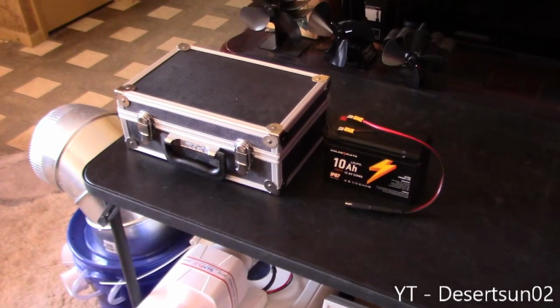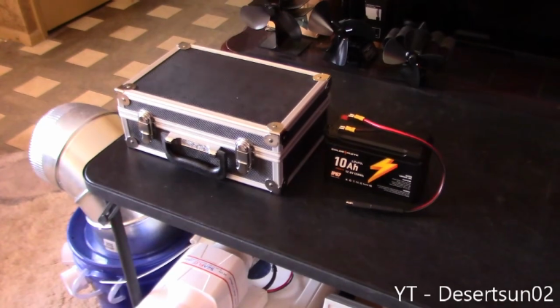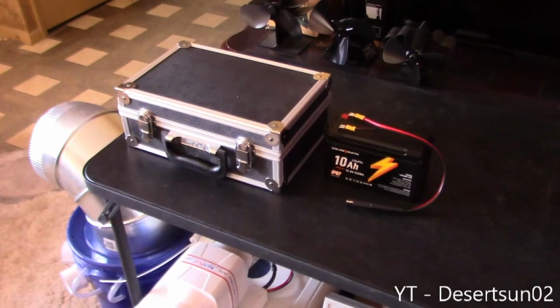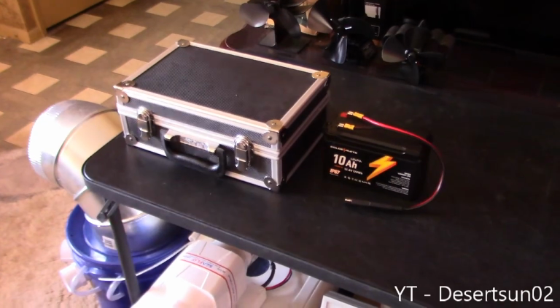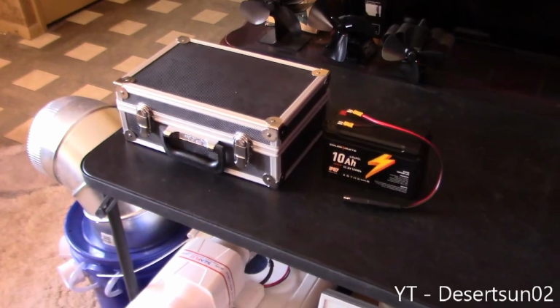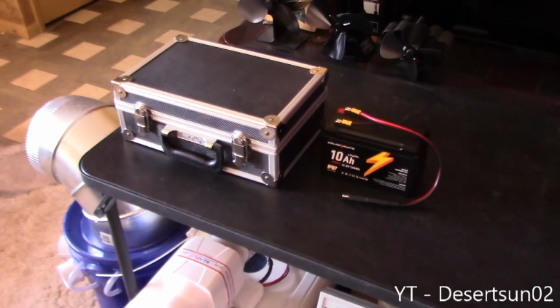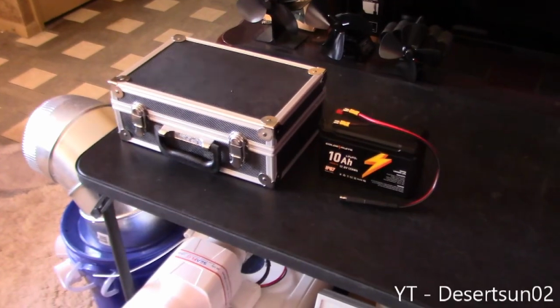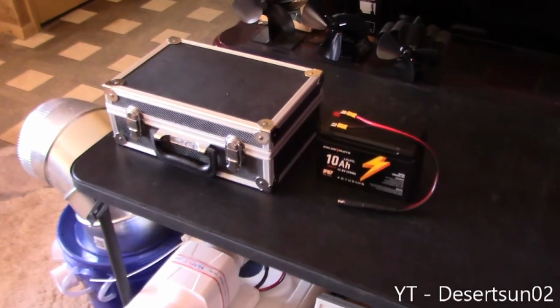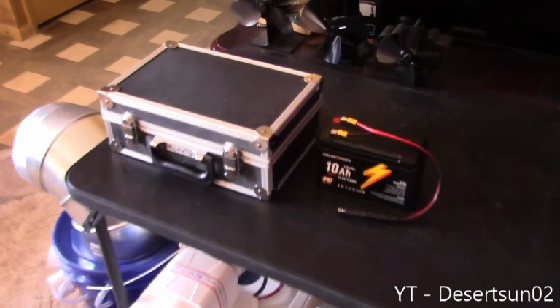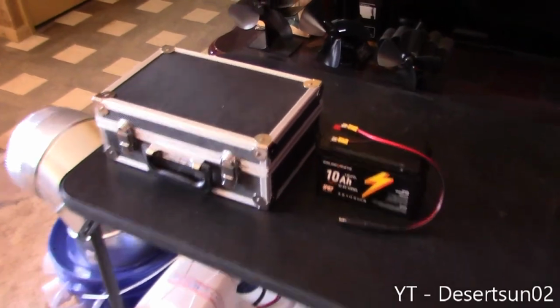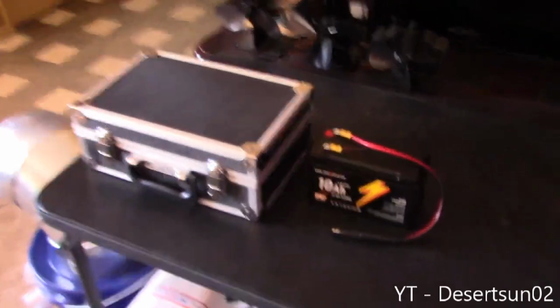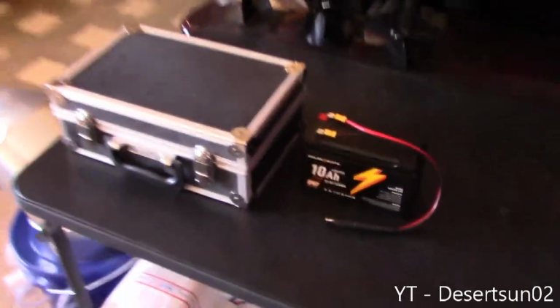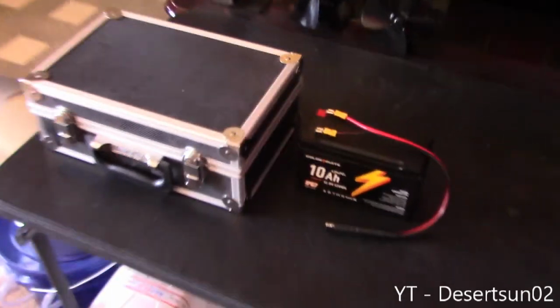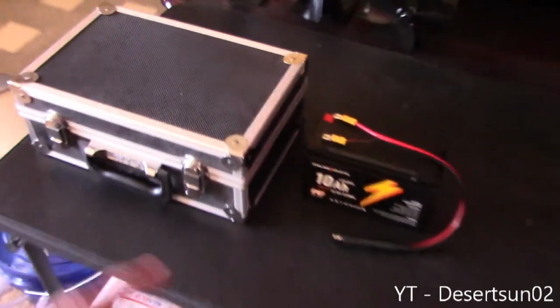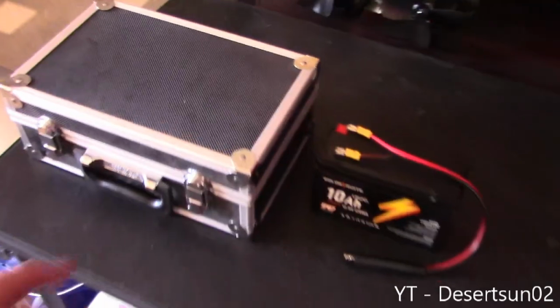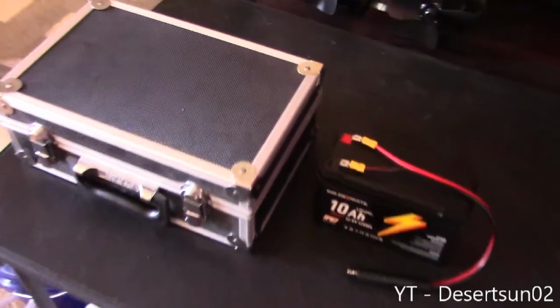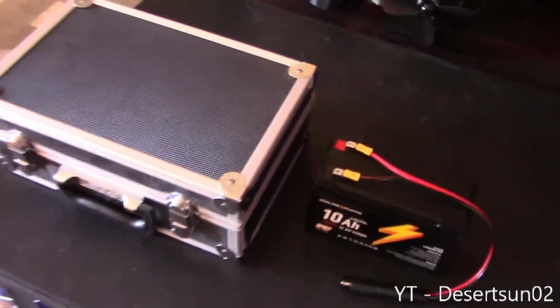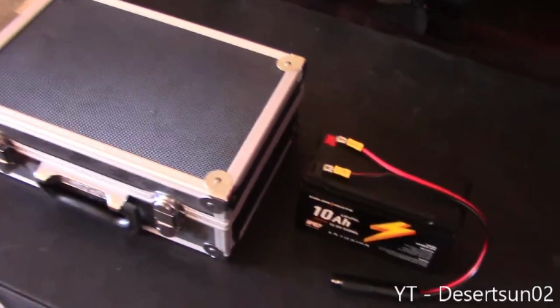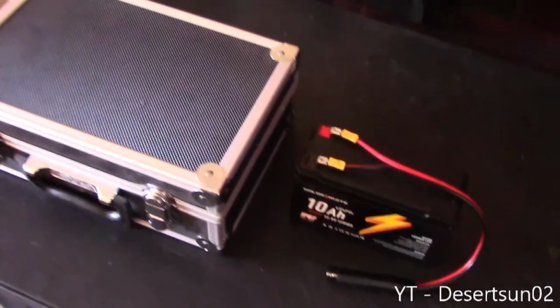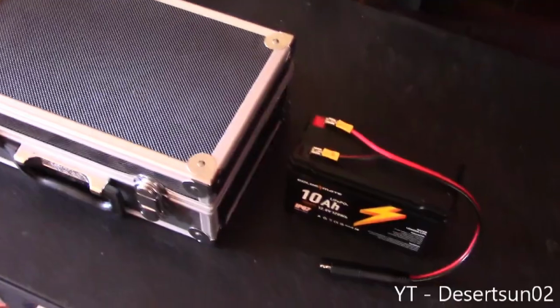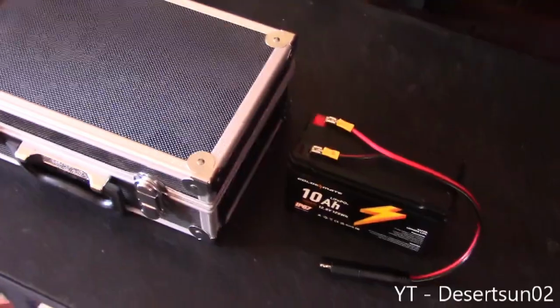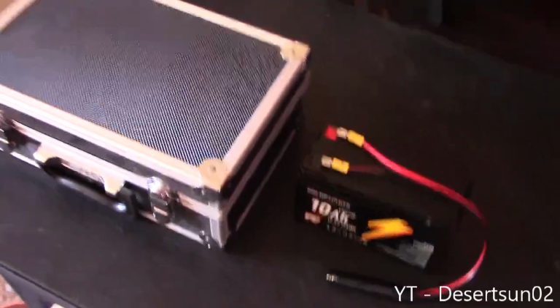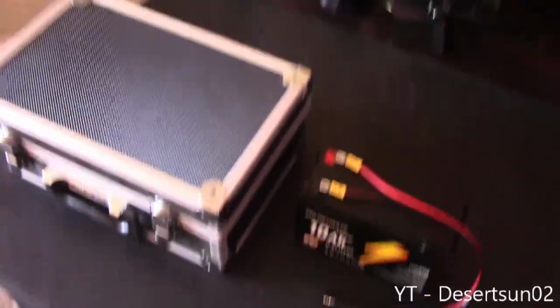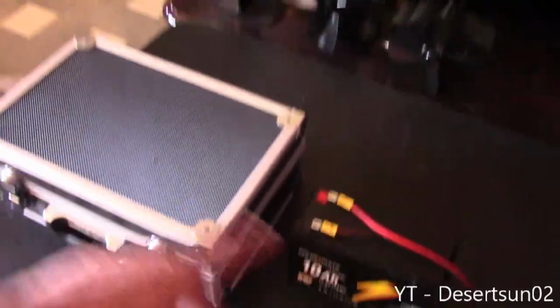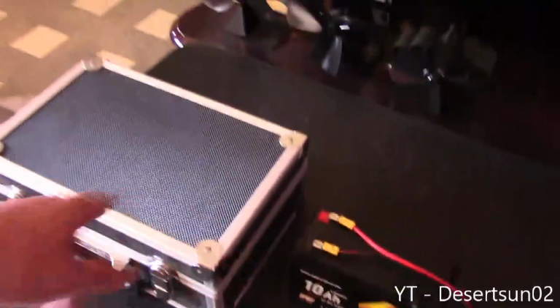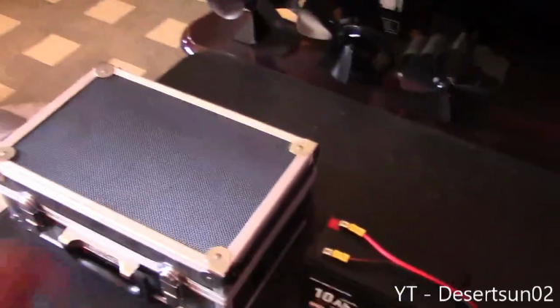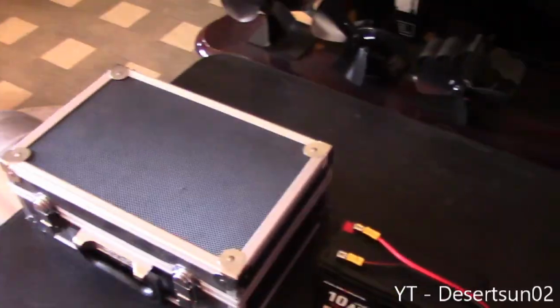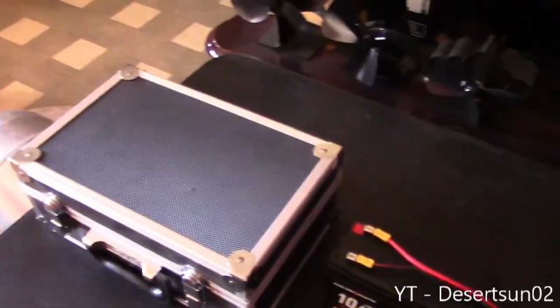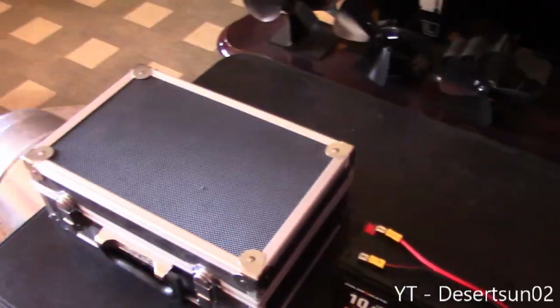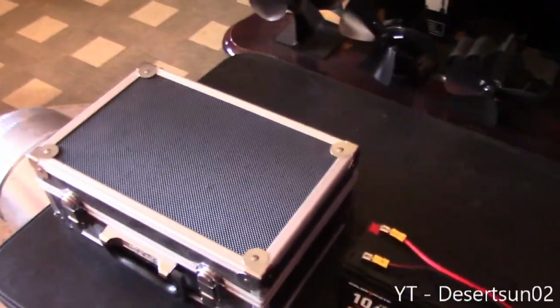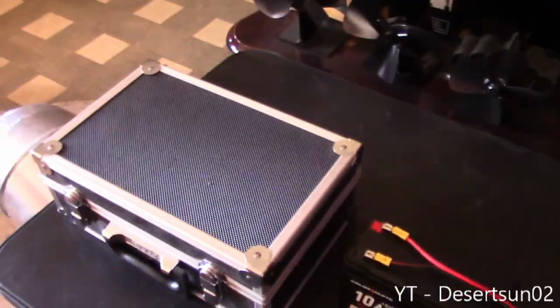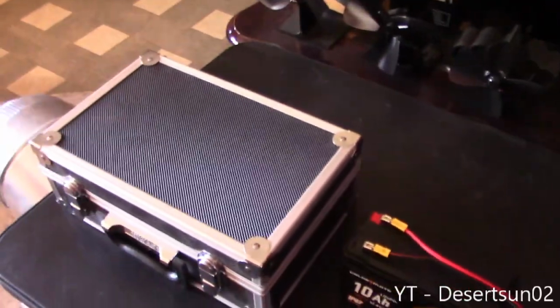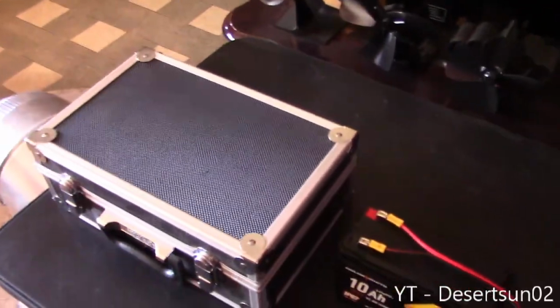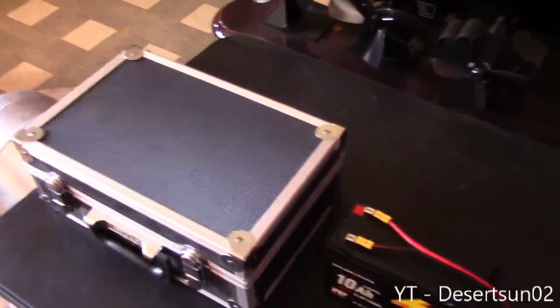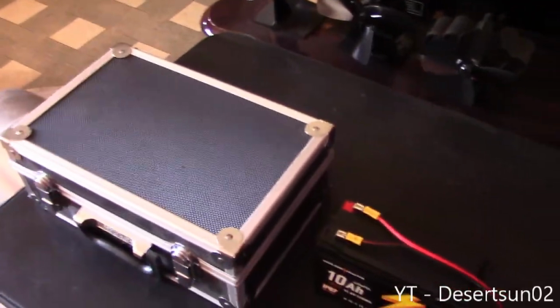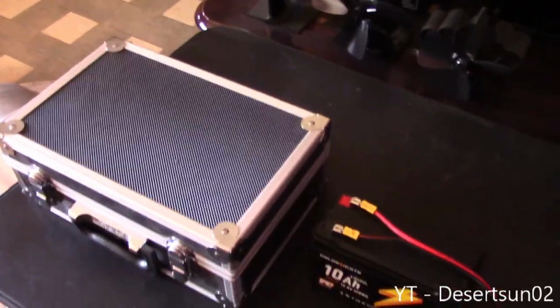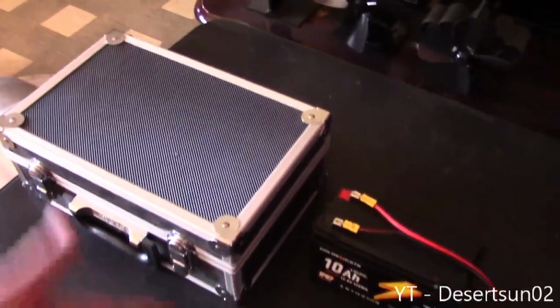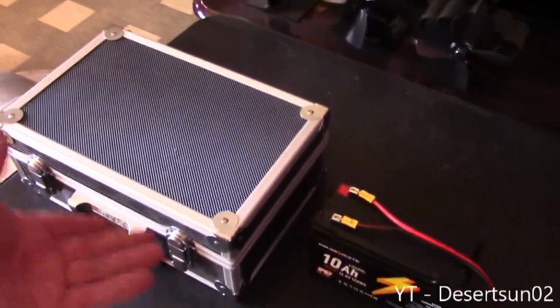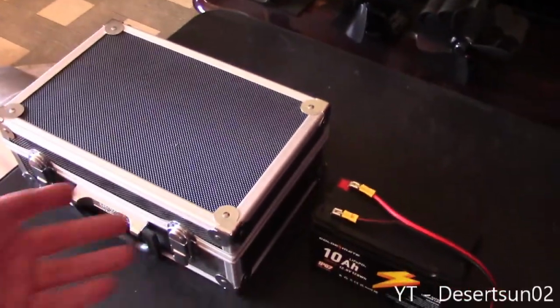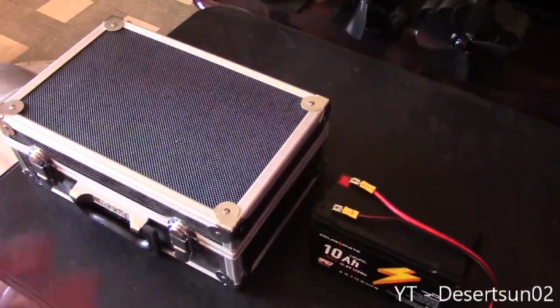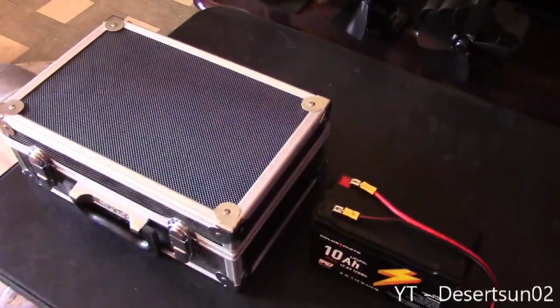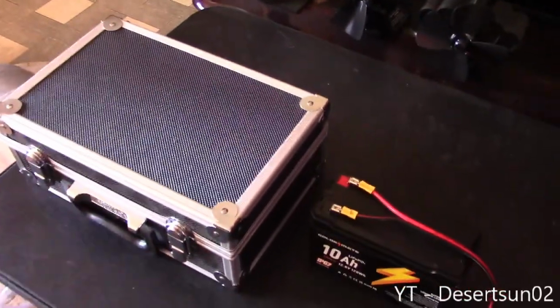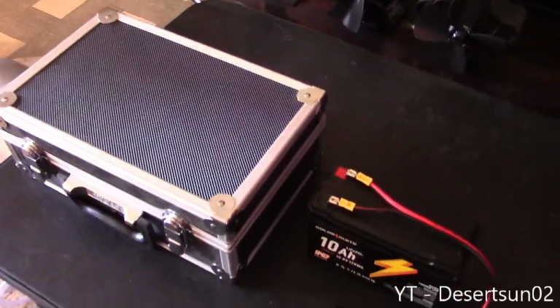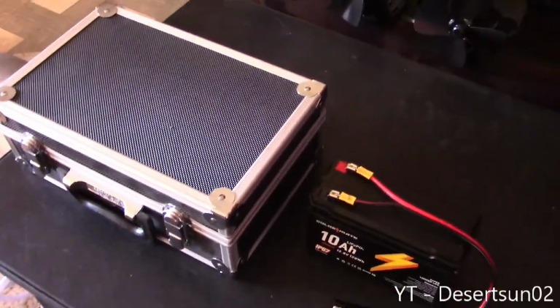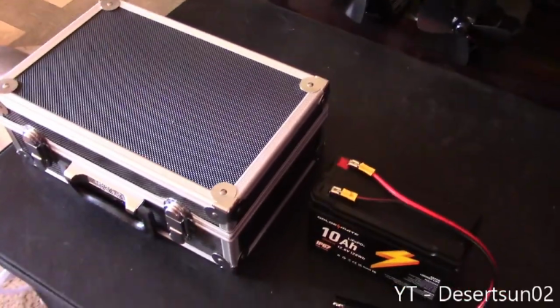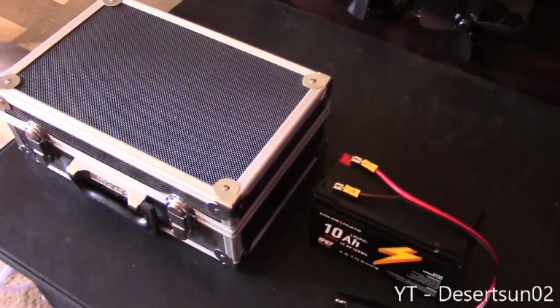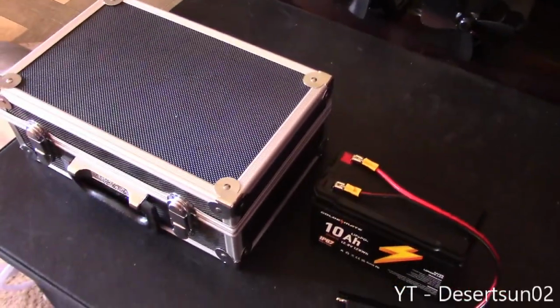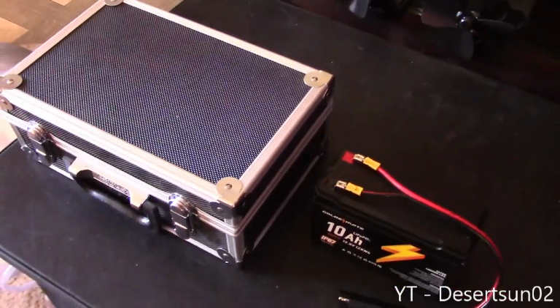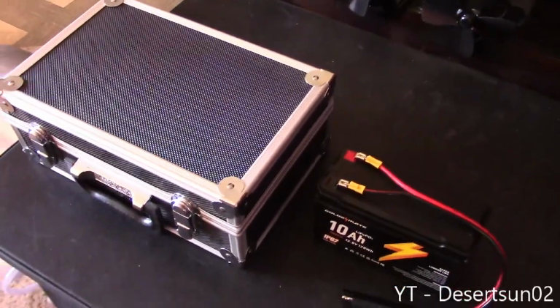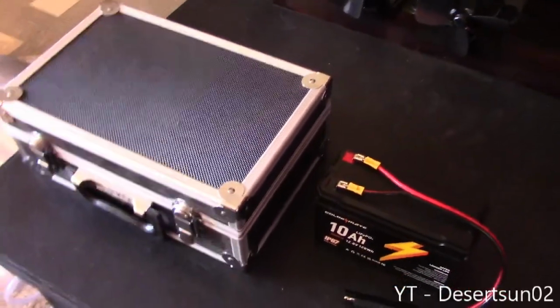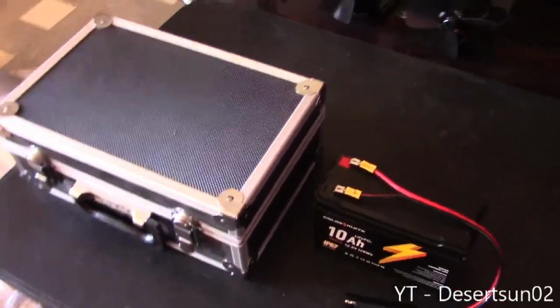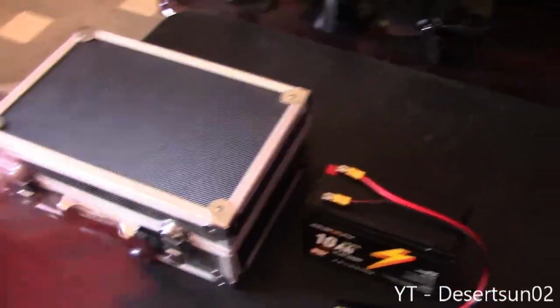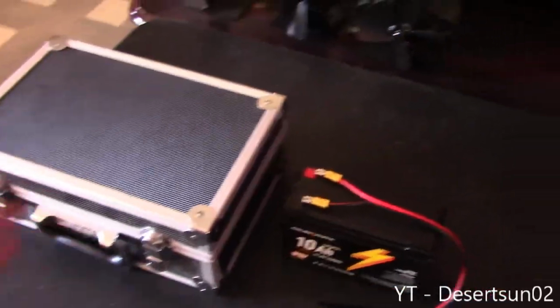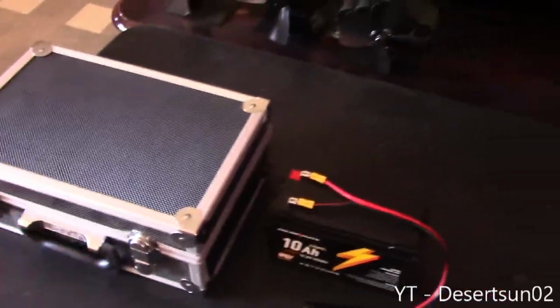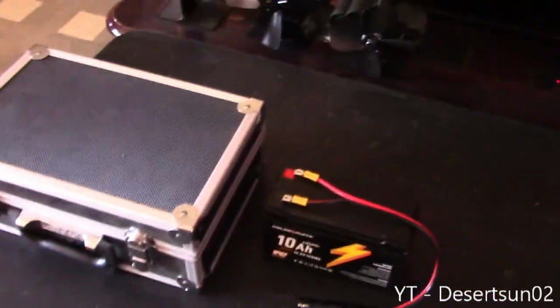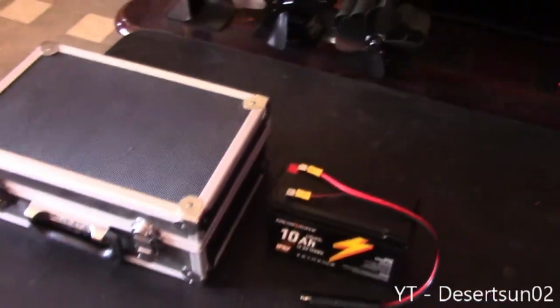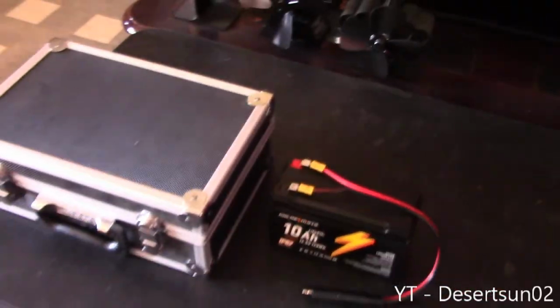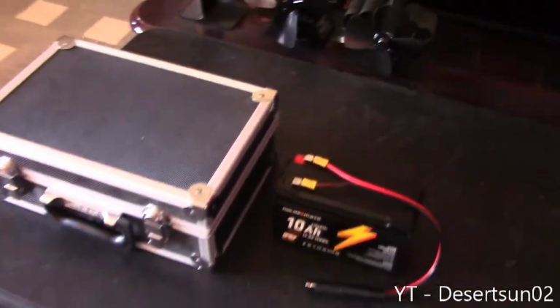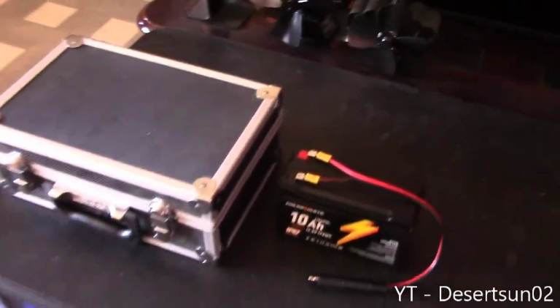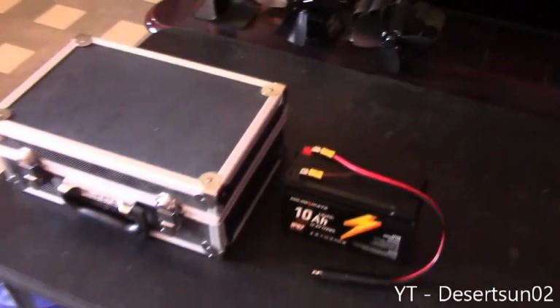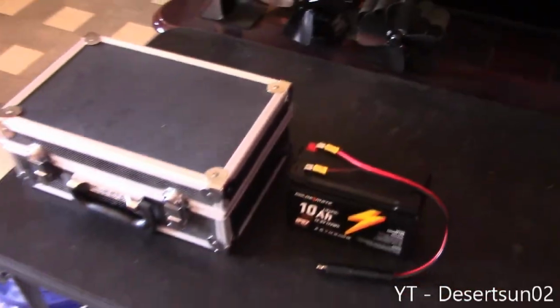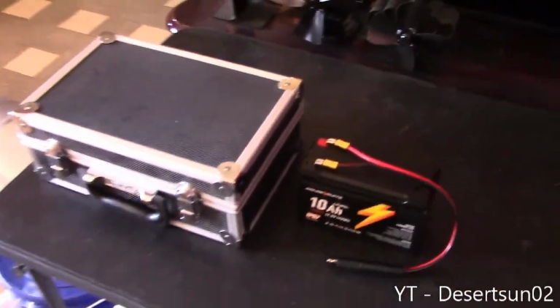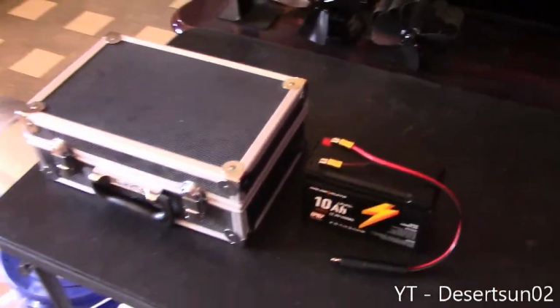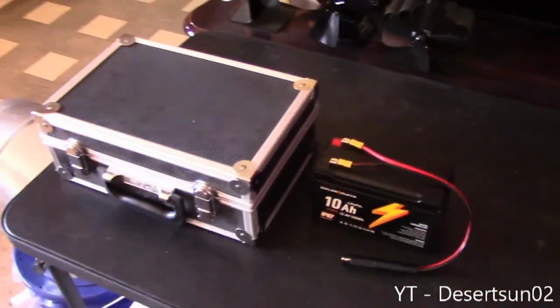So before you go out and drop a few hundred to a few thousand dollars on a commercial unit, consider just making it yourself. It's super easy.